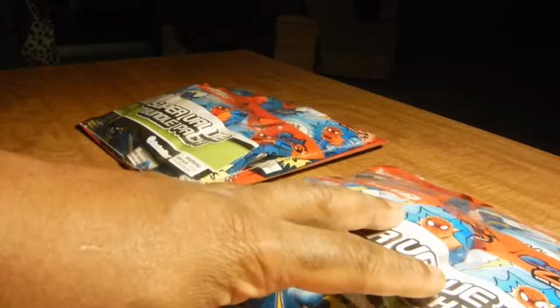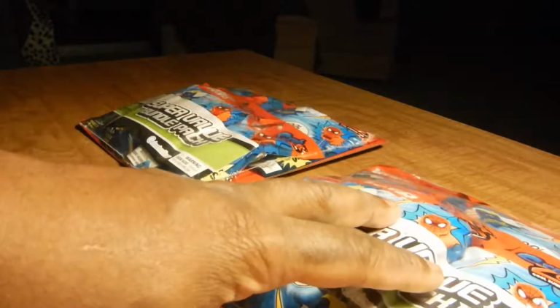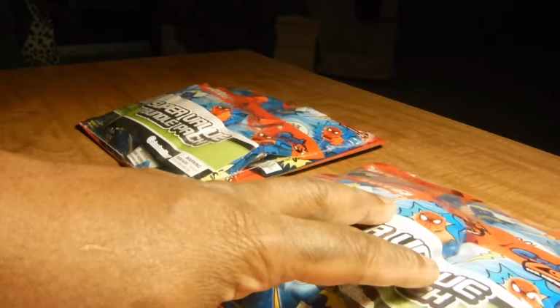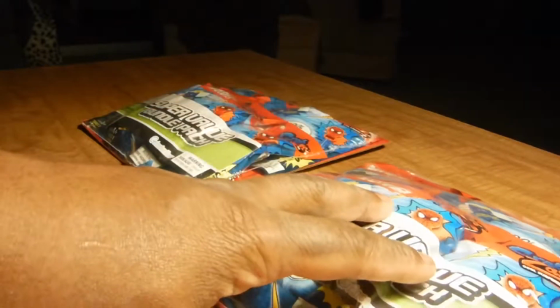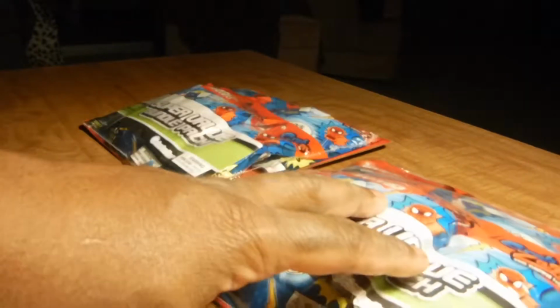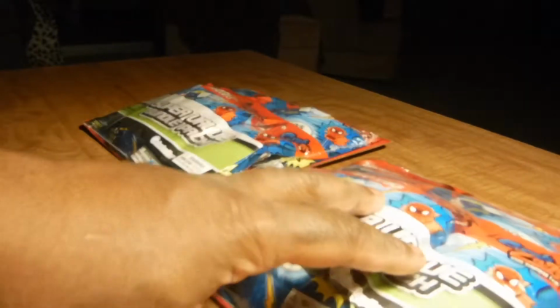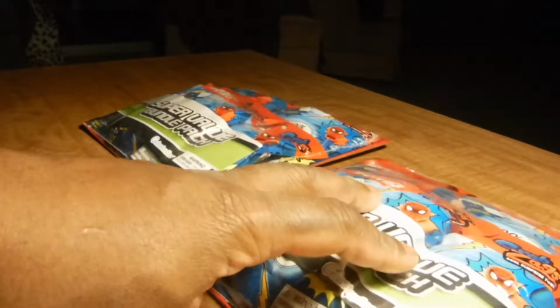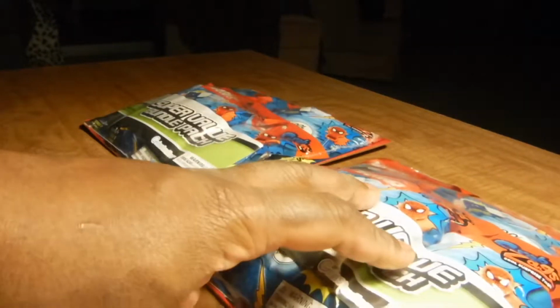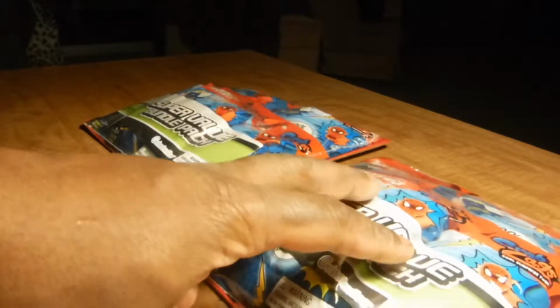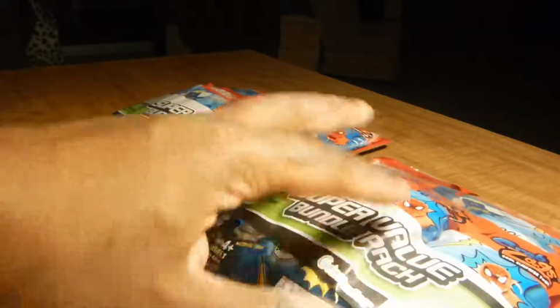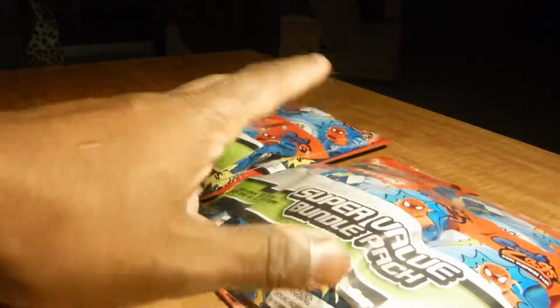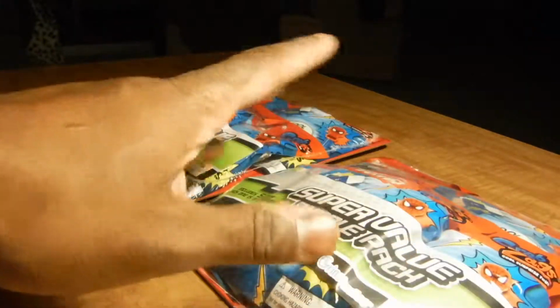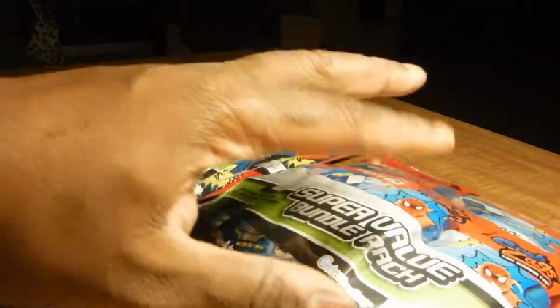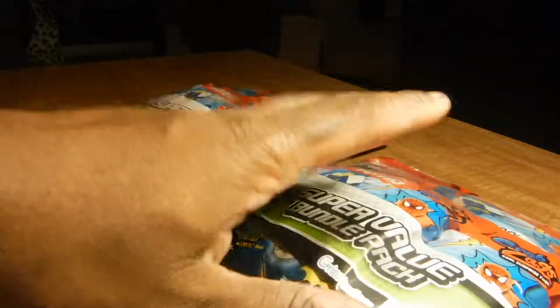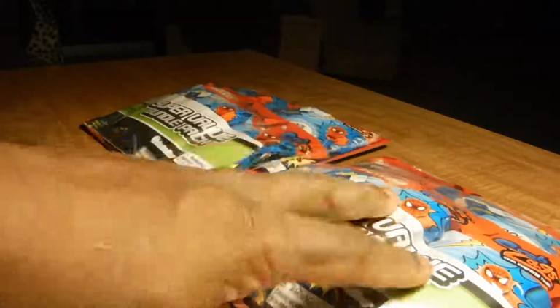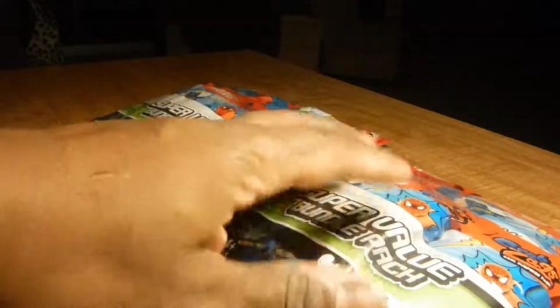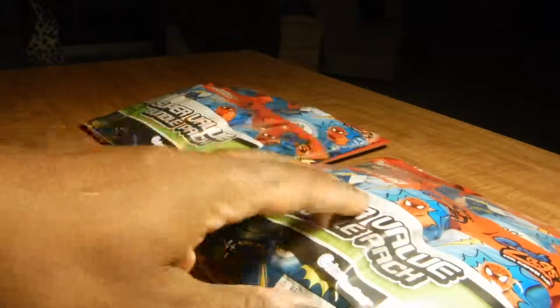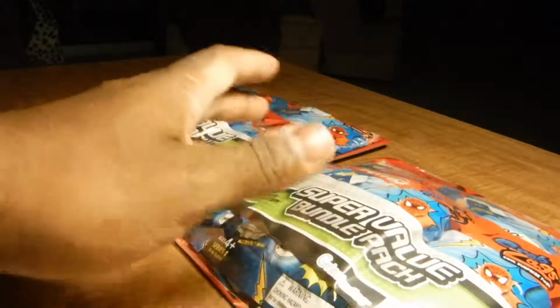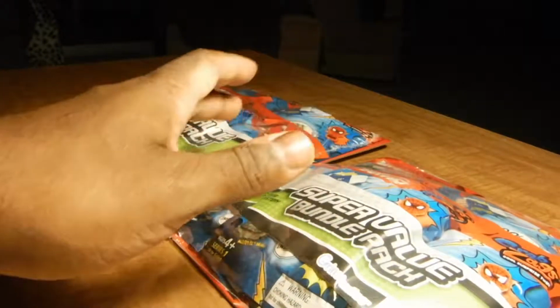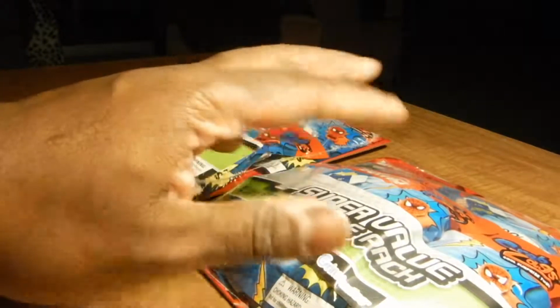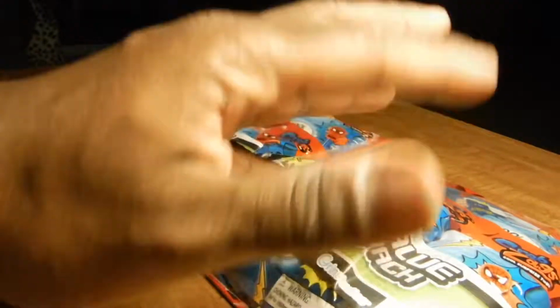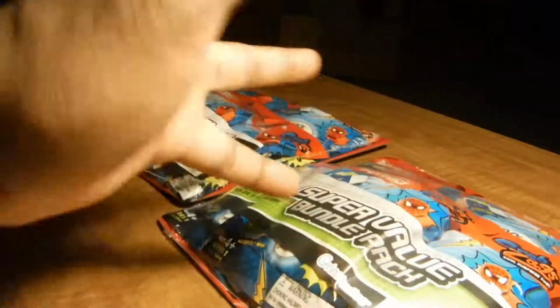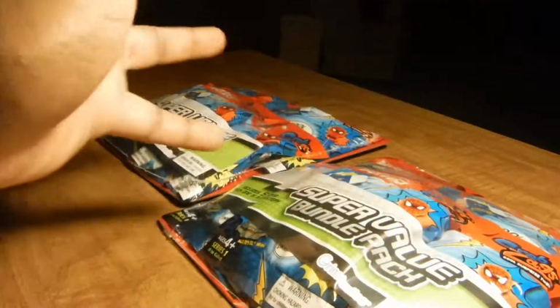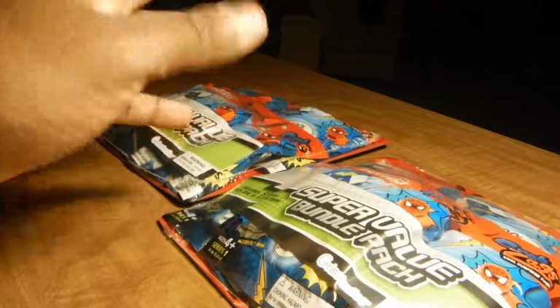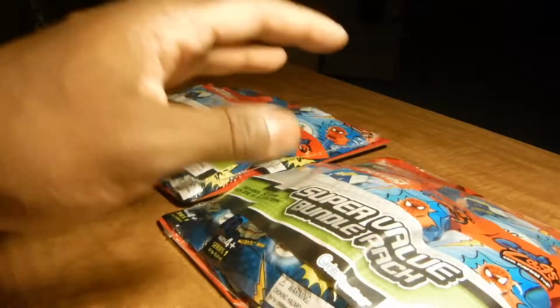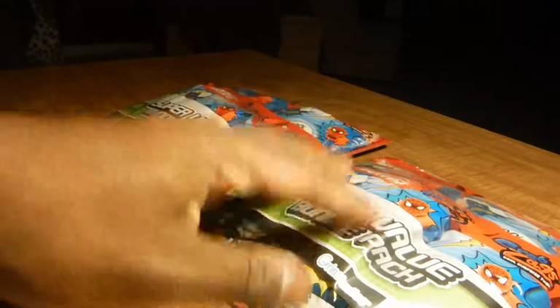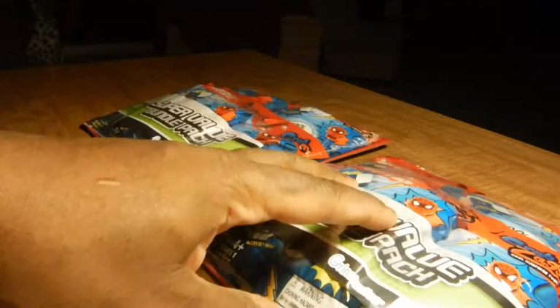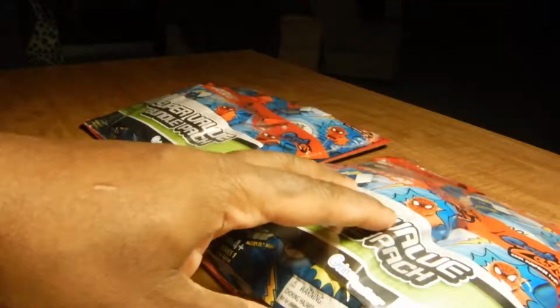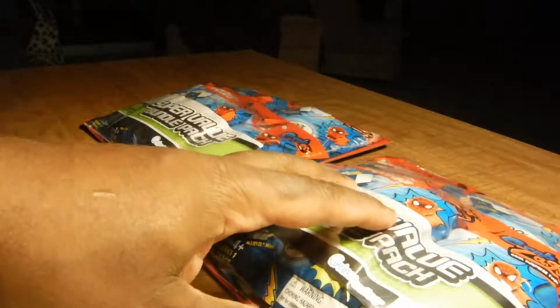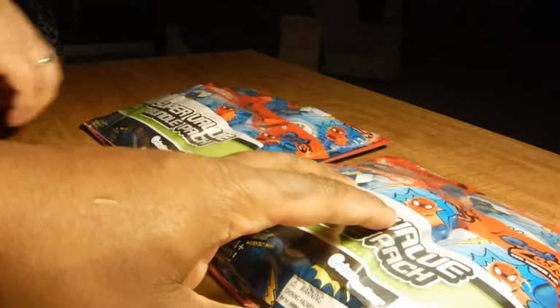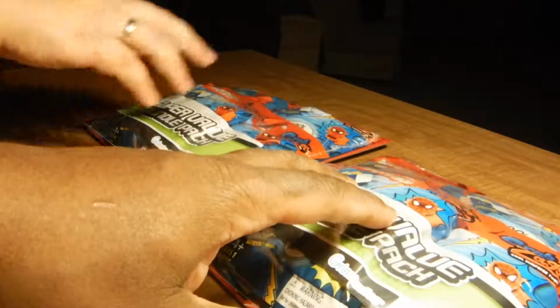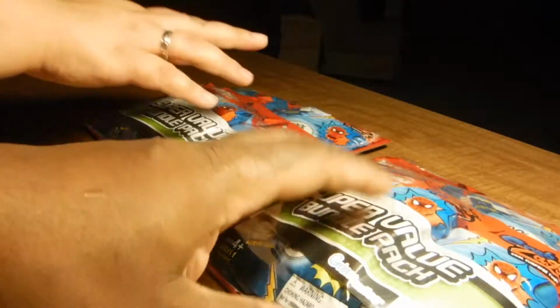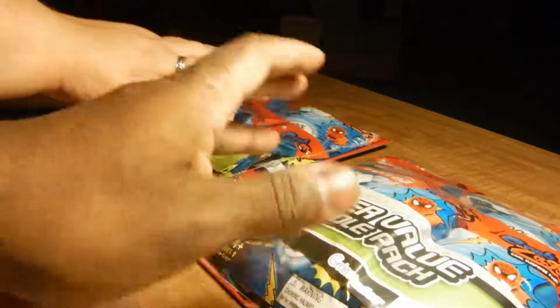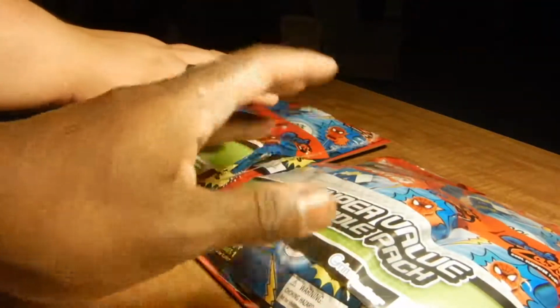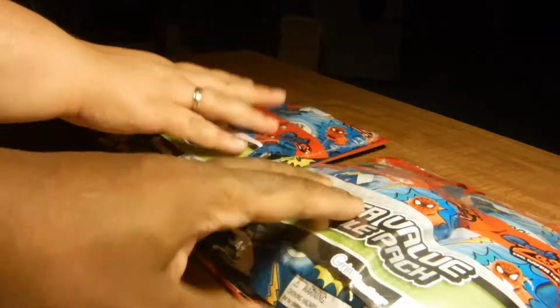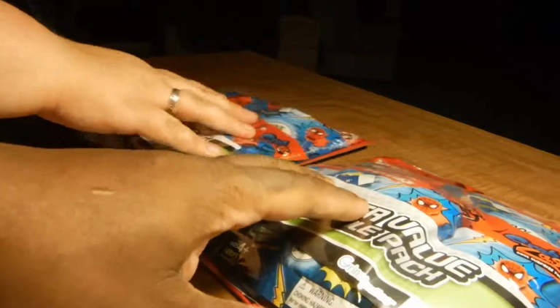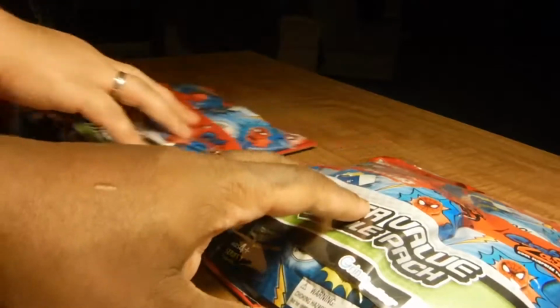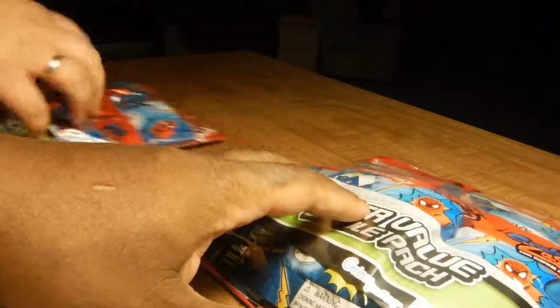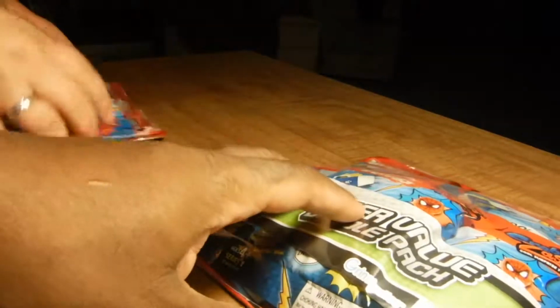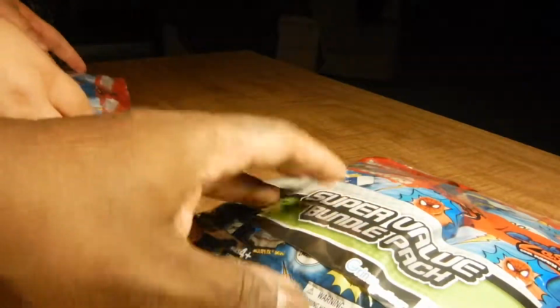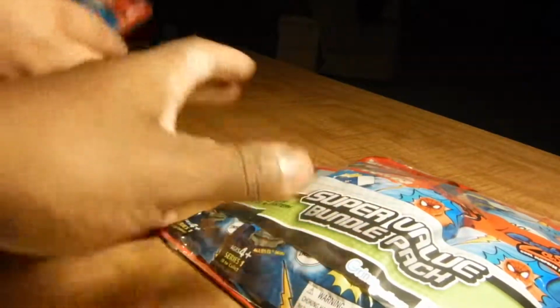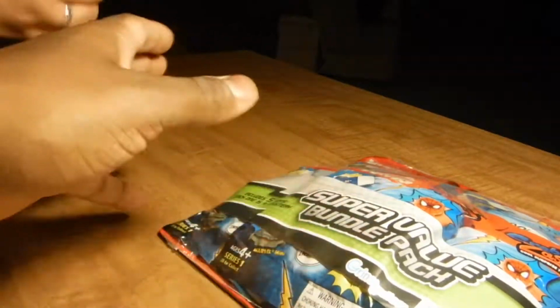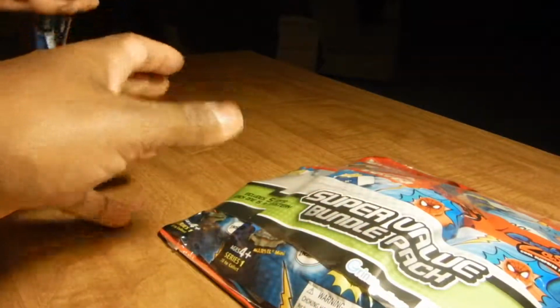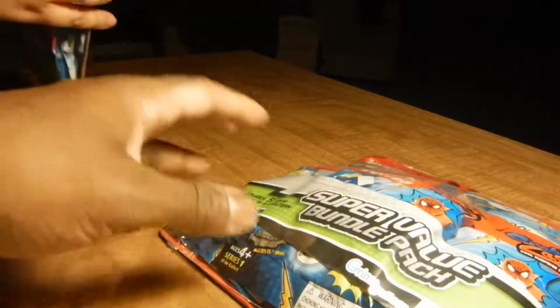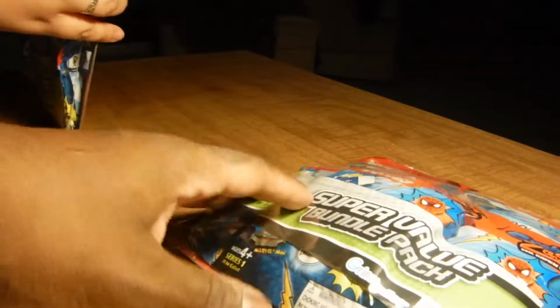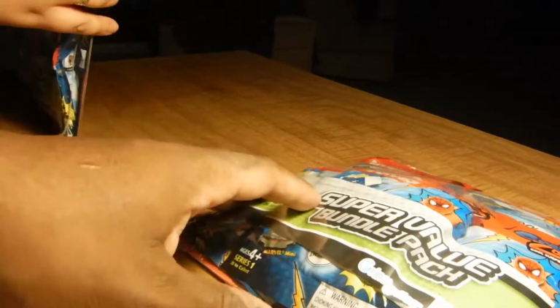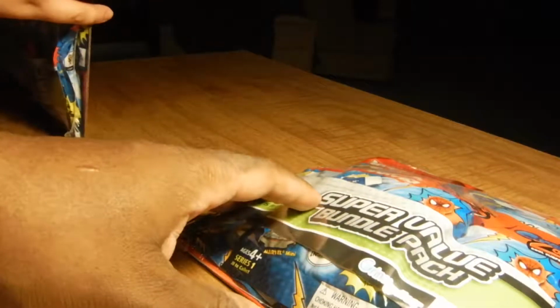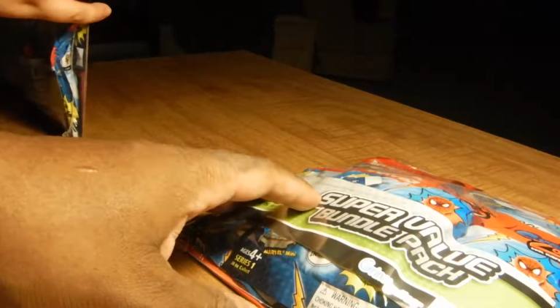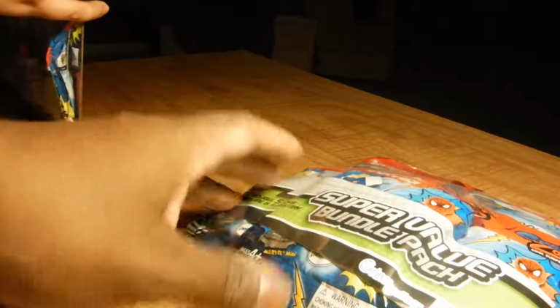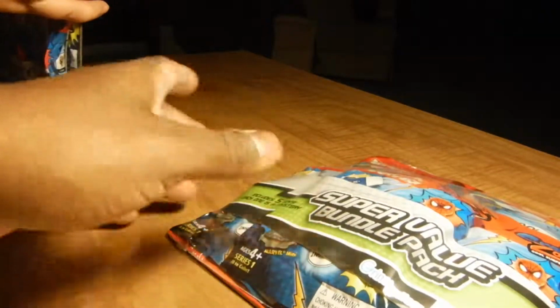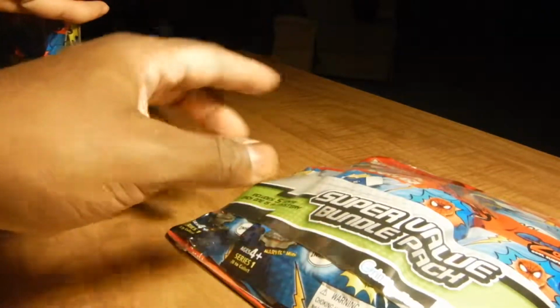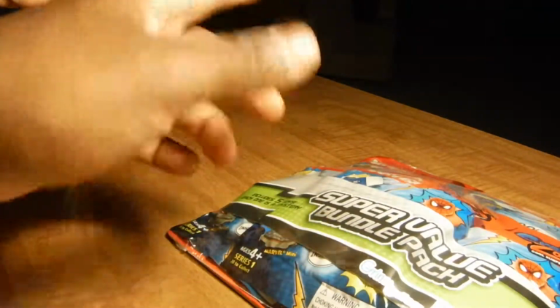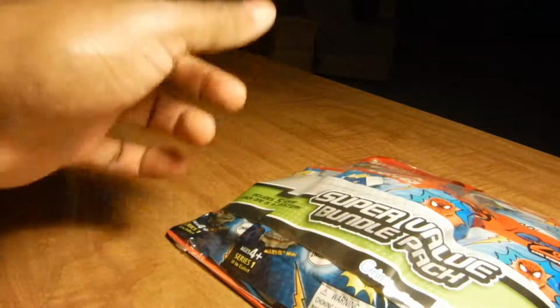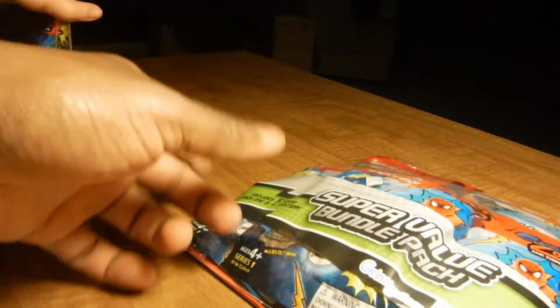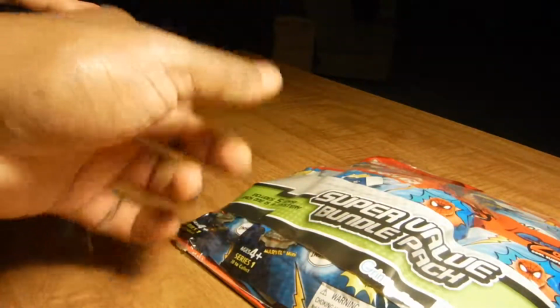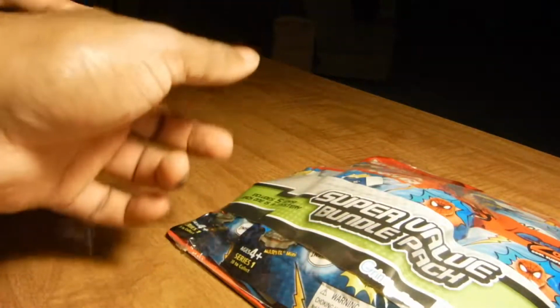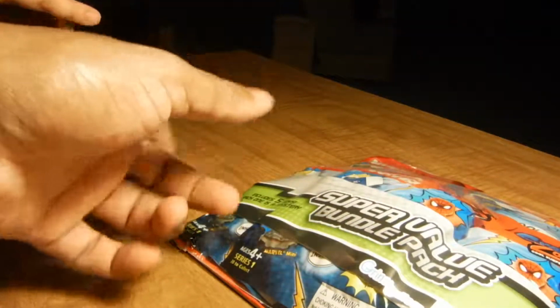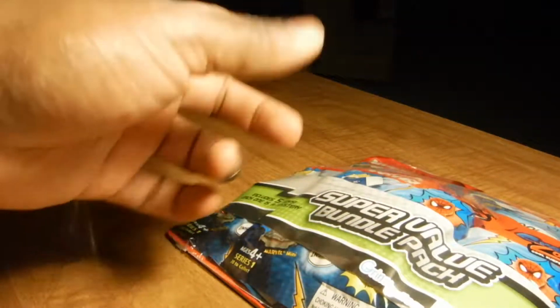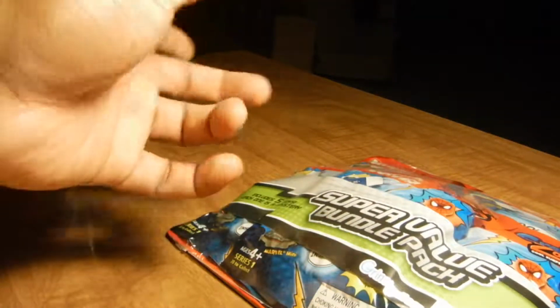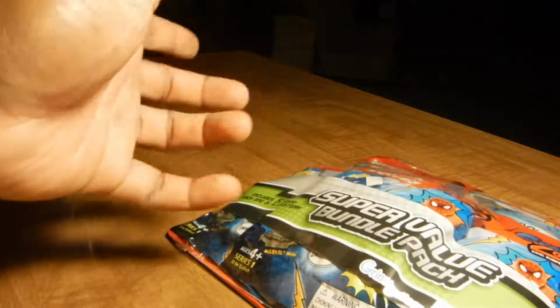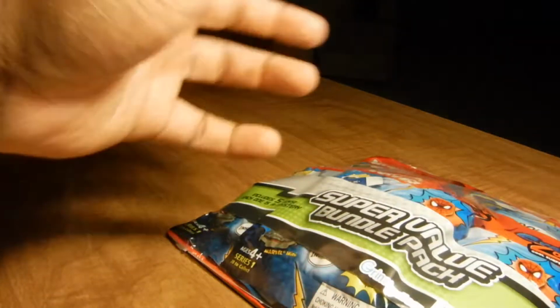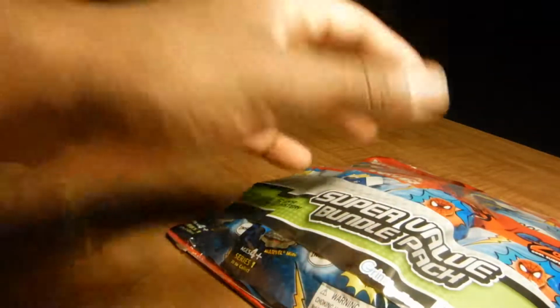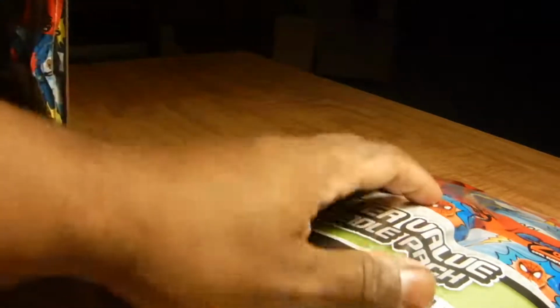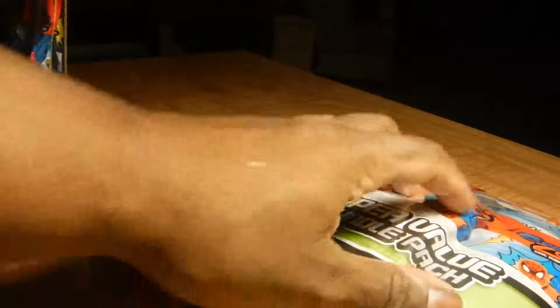This is a super value bundle pack. As you can see, there's a lot of Marvel stuff in here. For 88 cents, you get five packs. We're going to have a little competition, see who gets the better stuff. We're going to take turns opening up a pack.